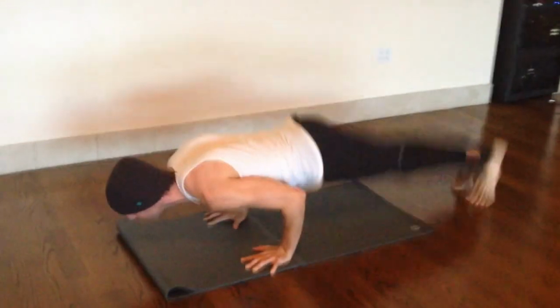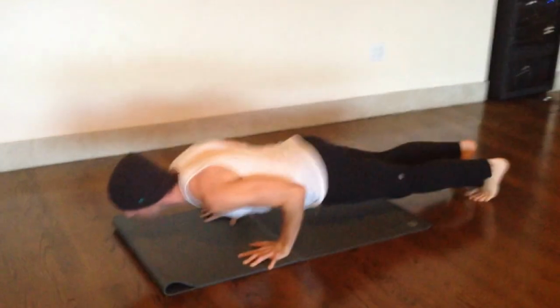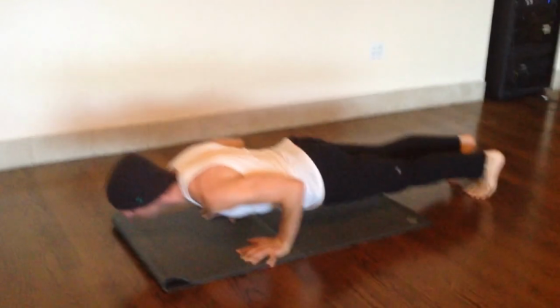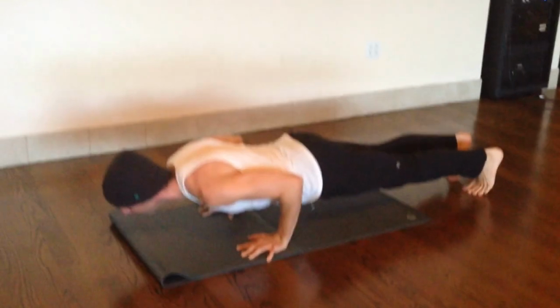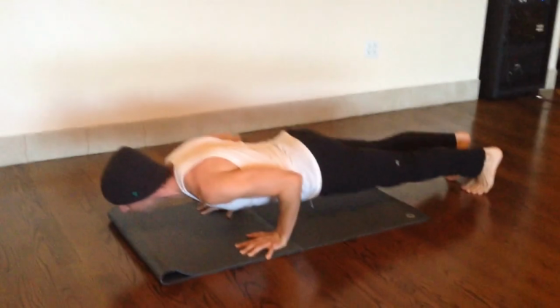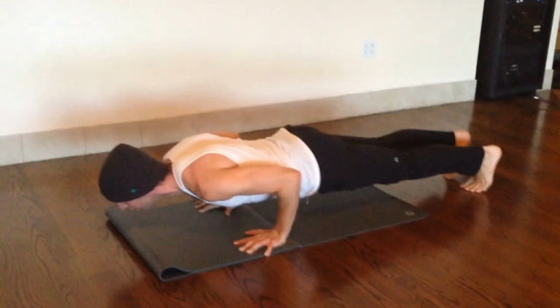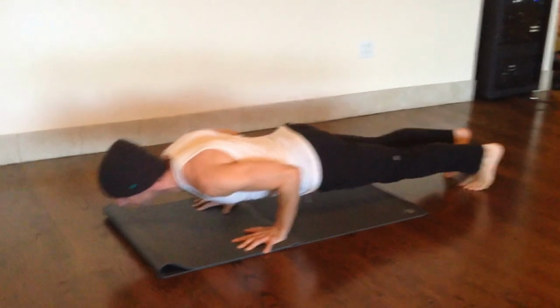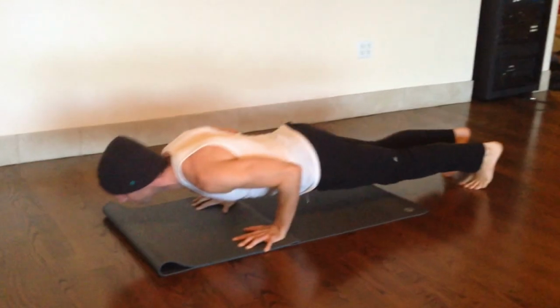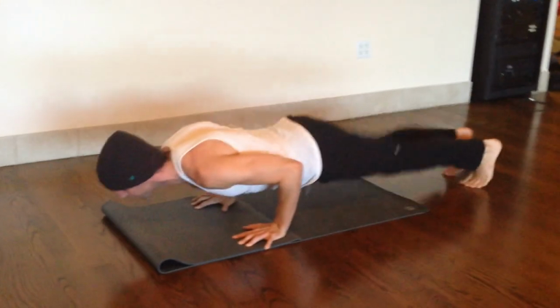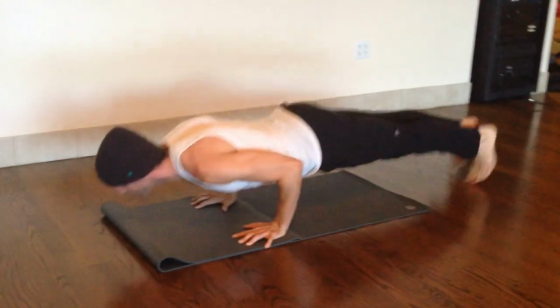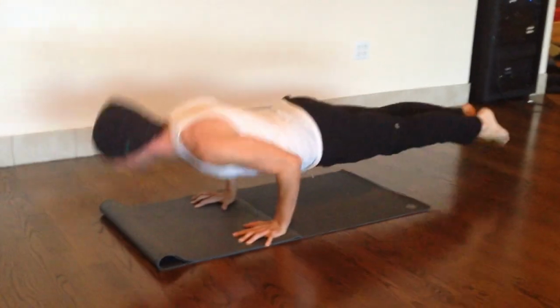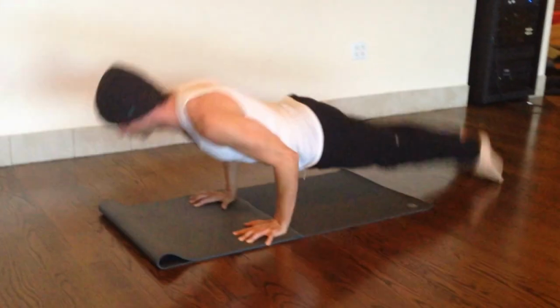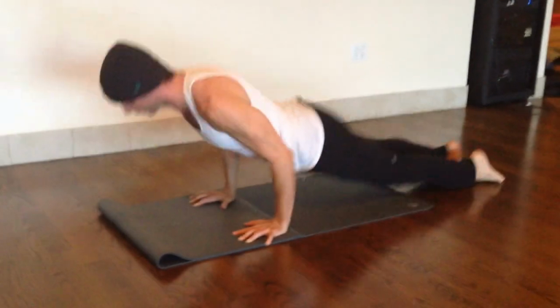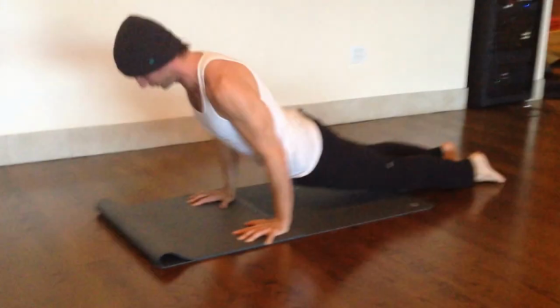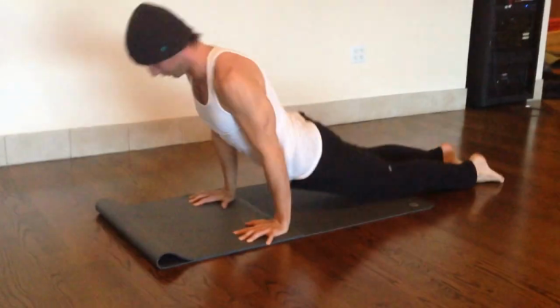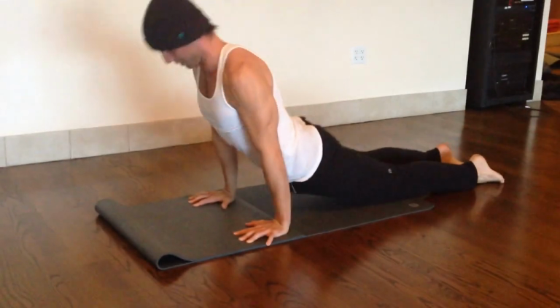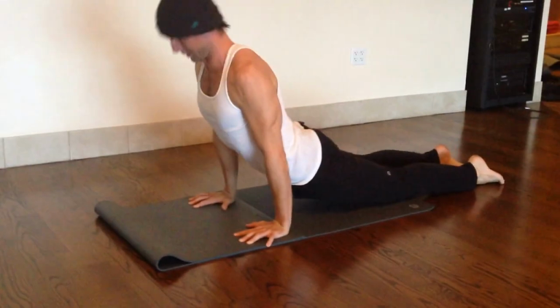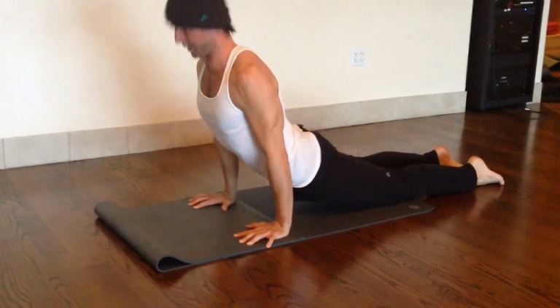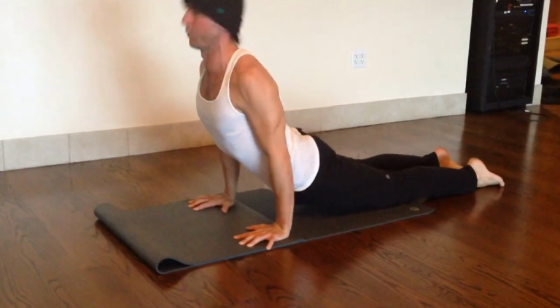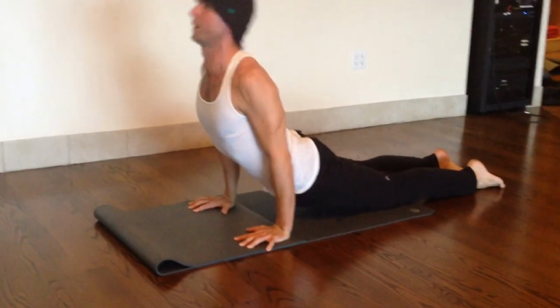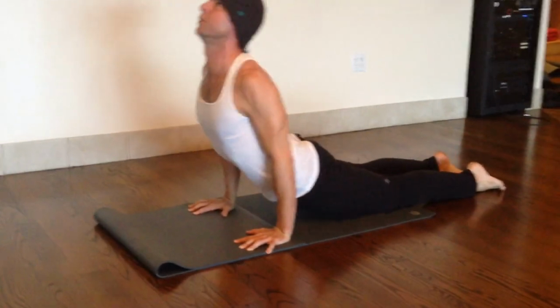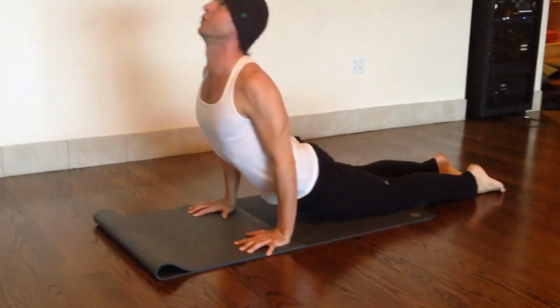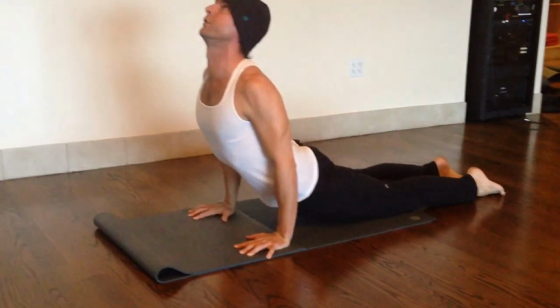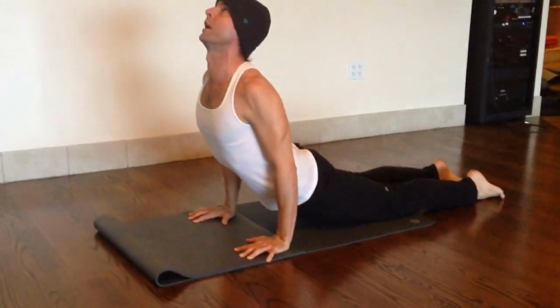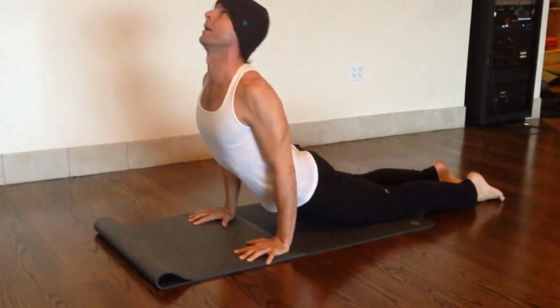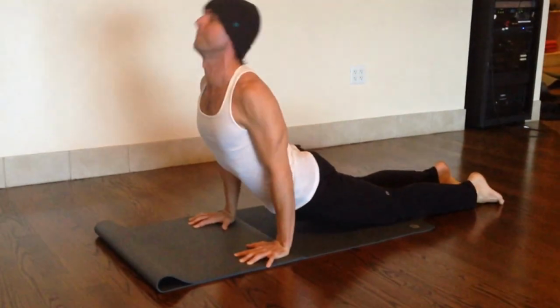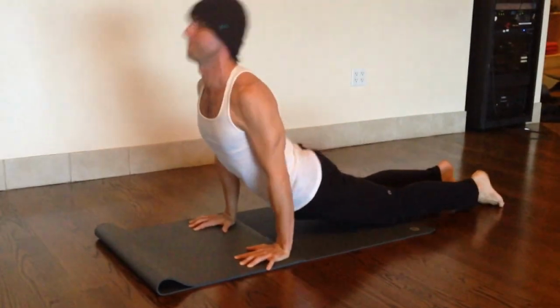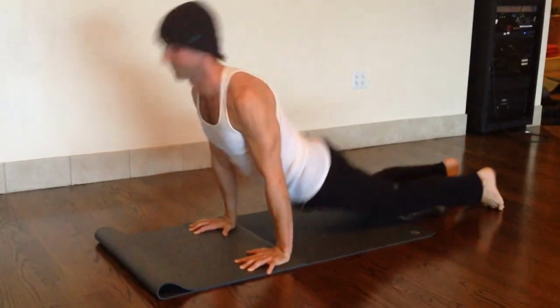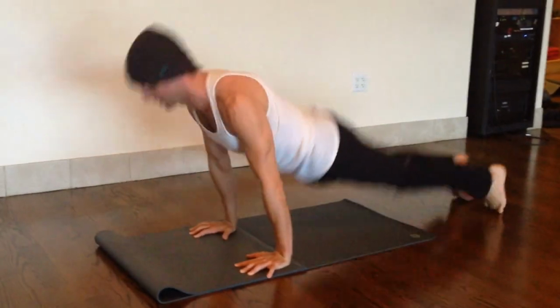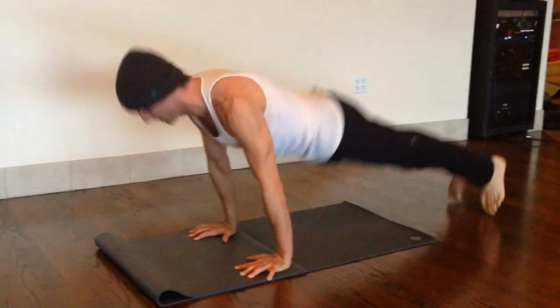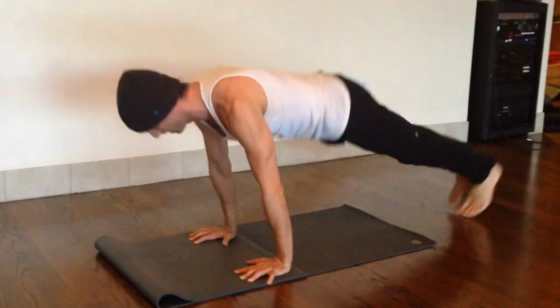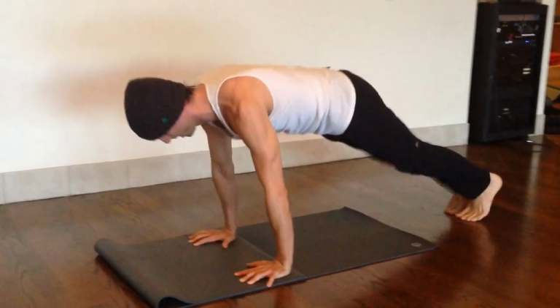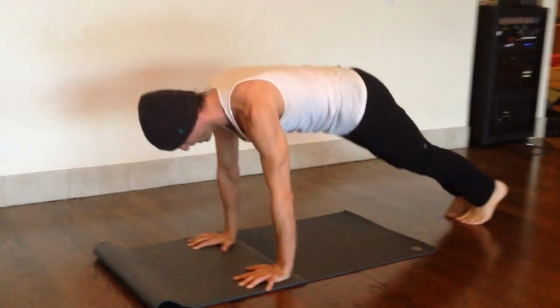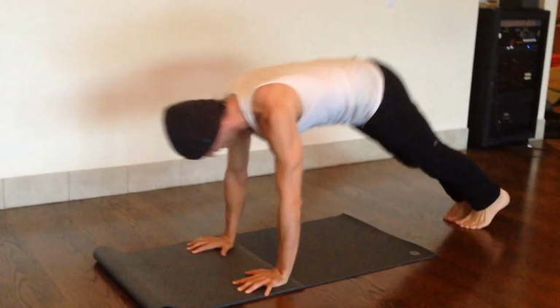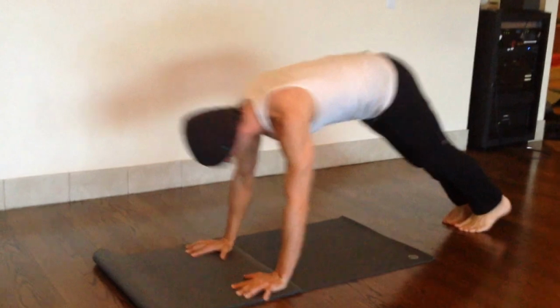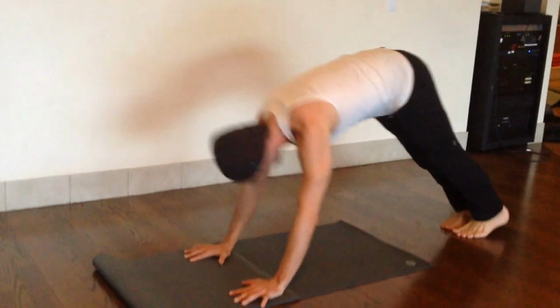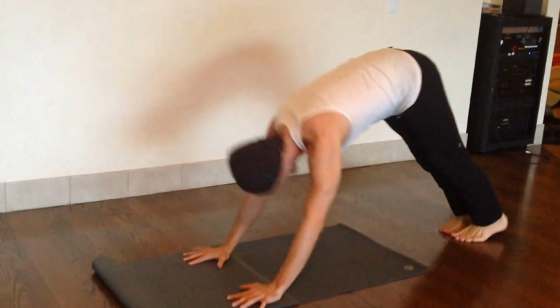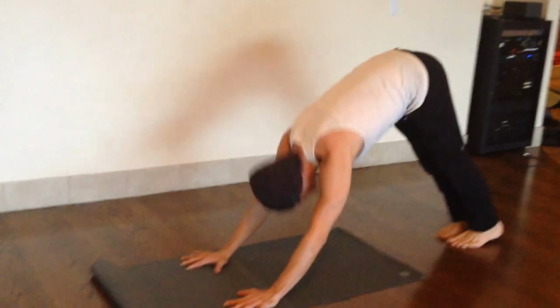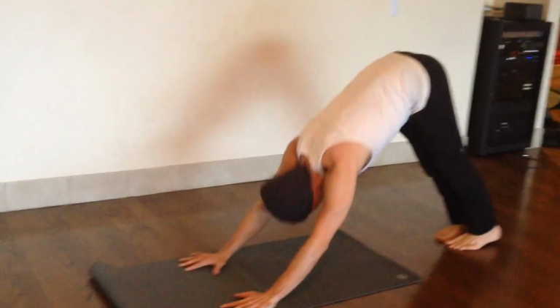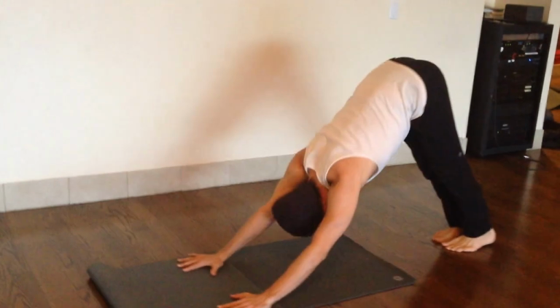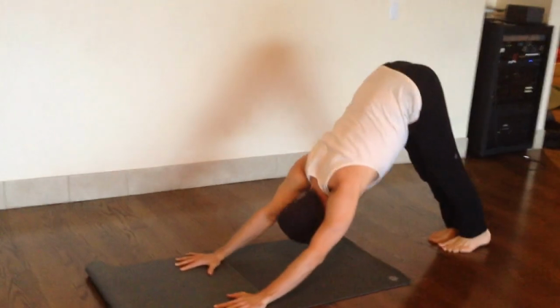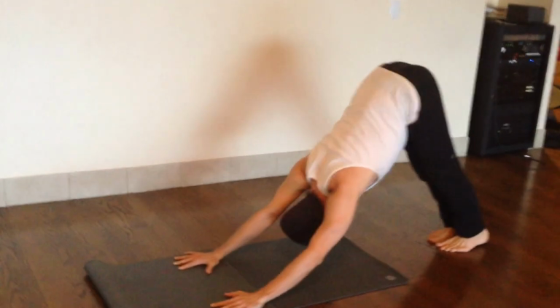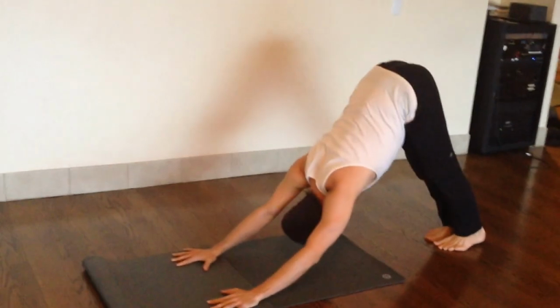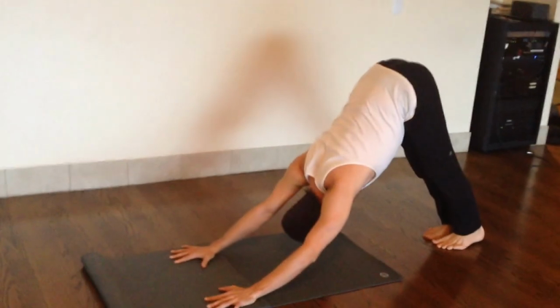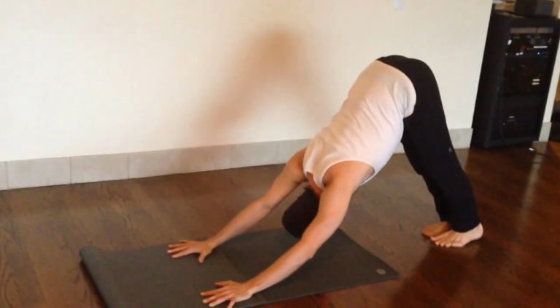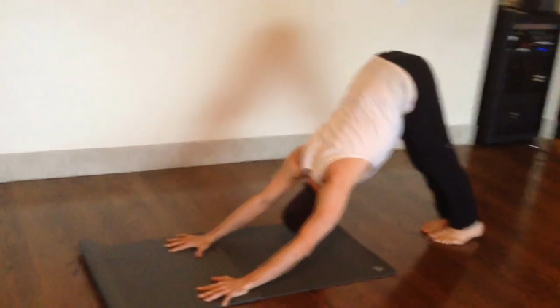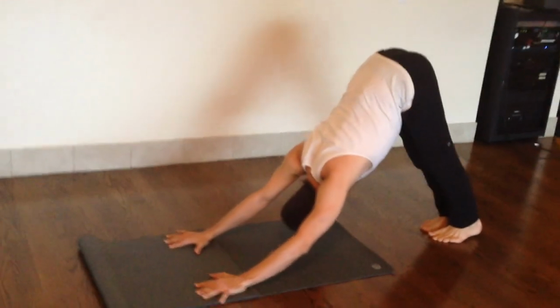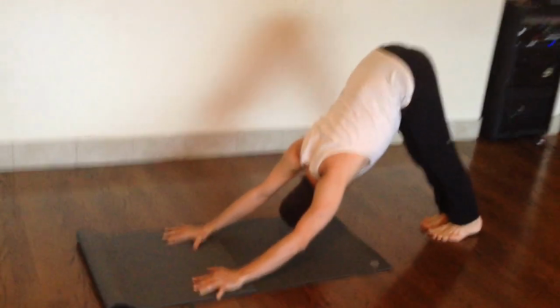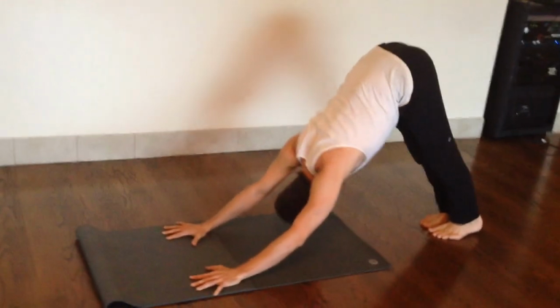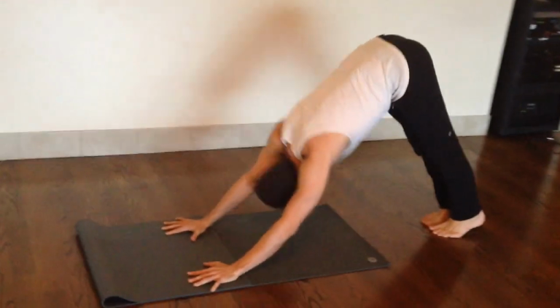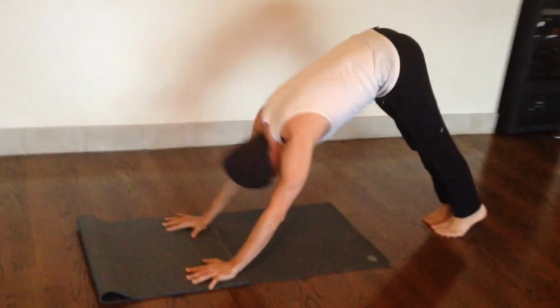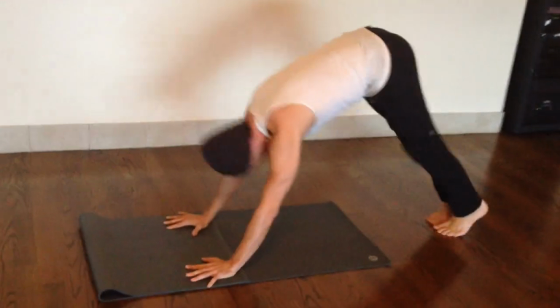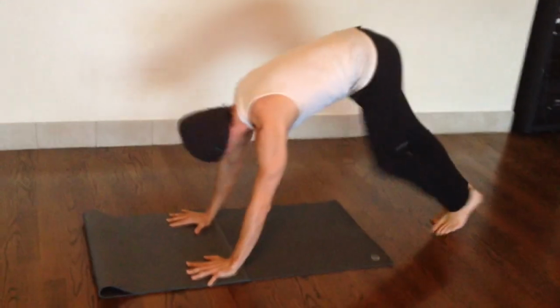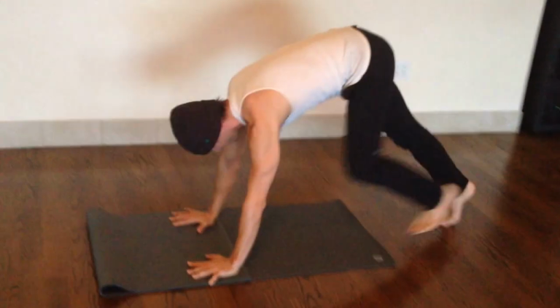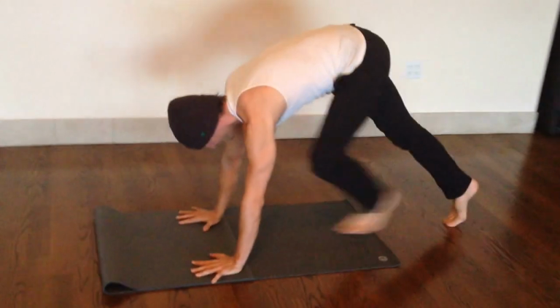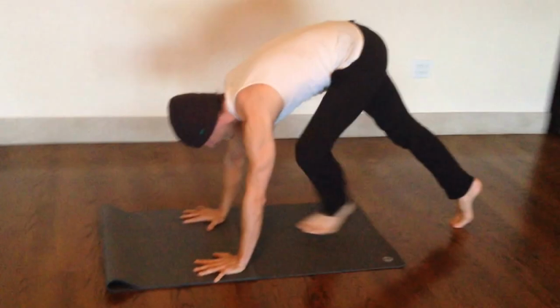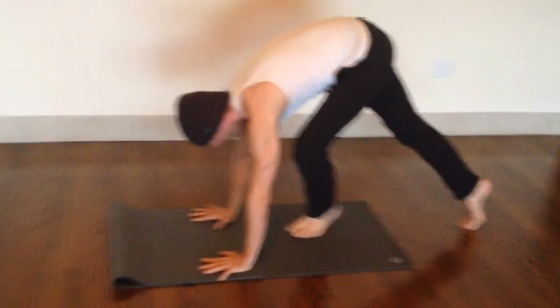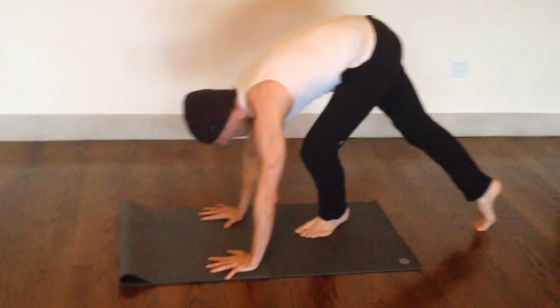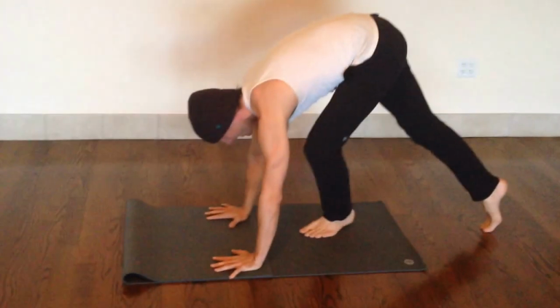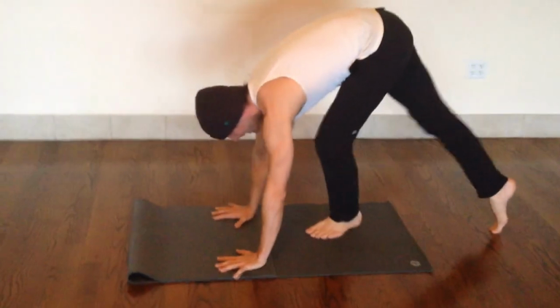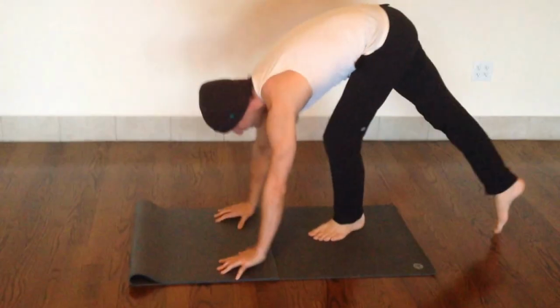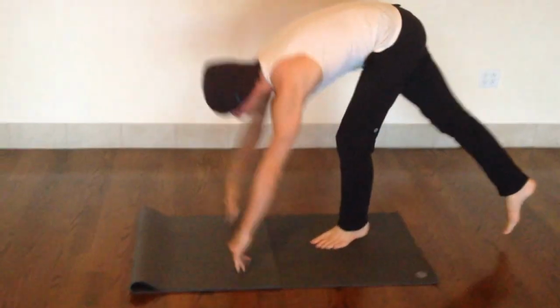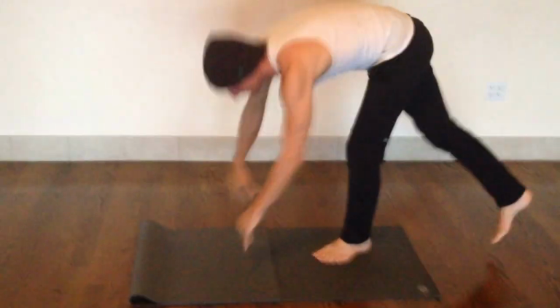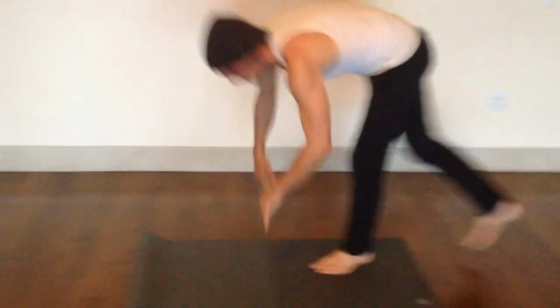And you can flow to Chaturanga when you're done. That's it.